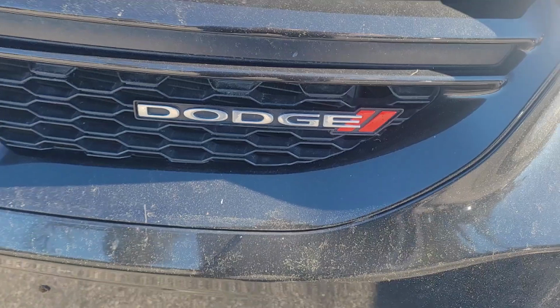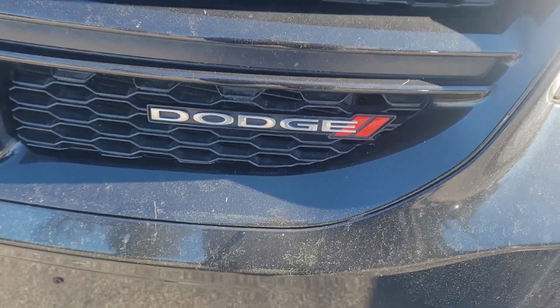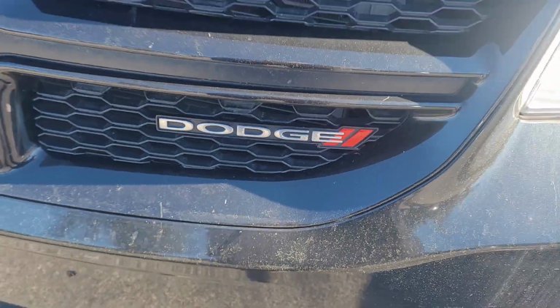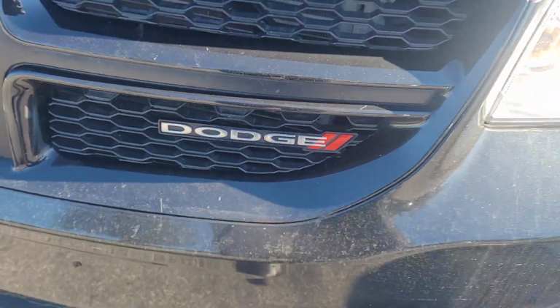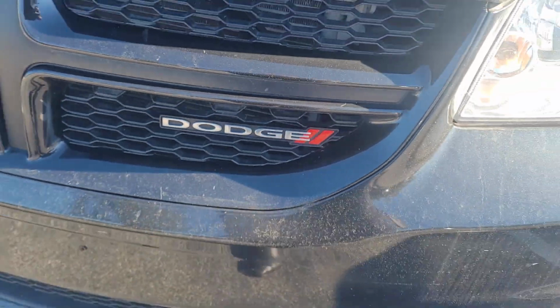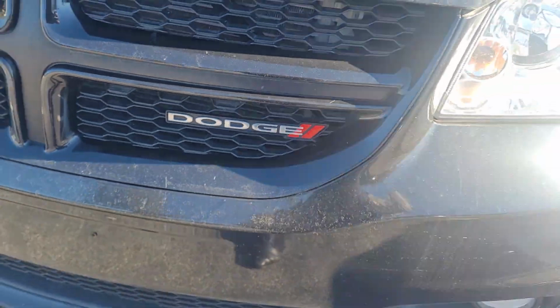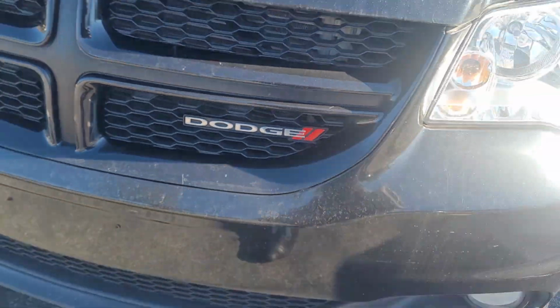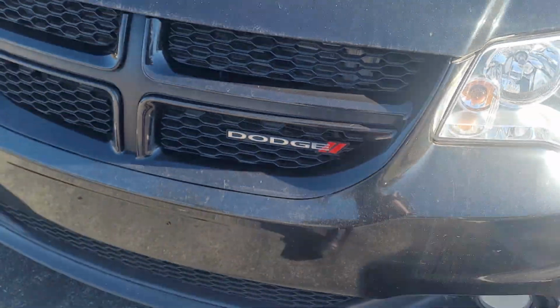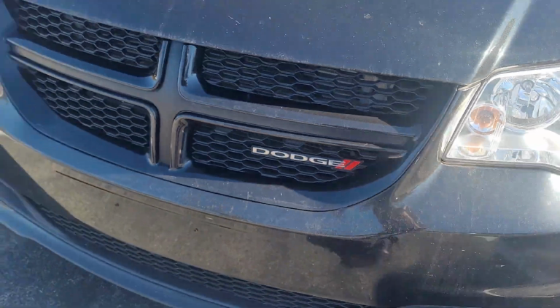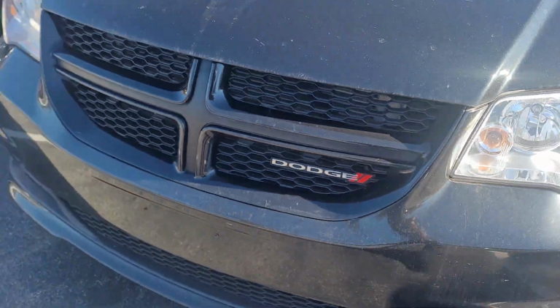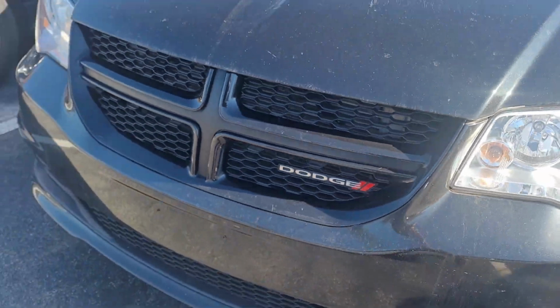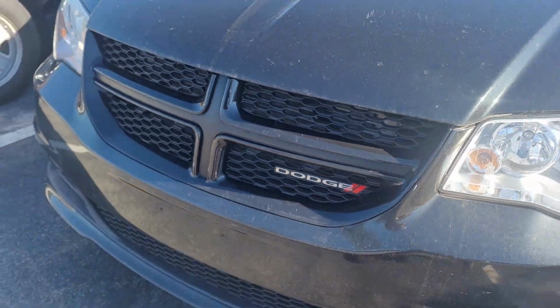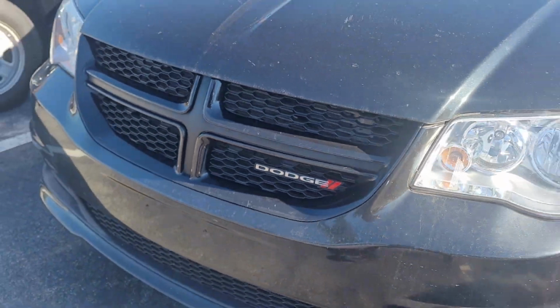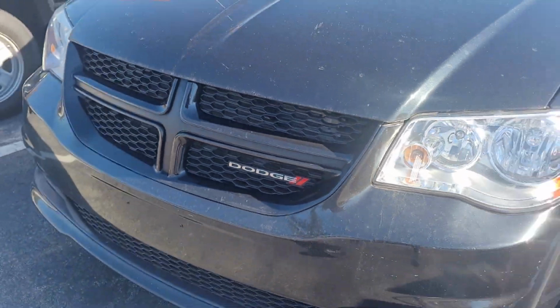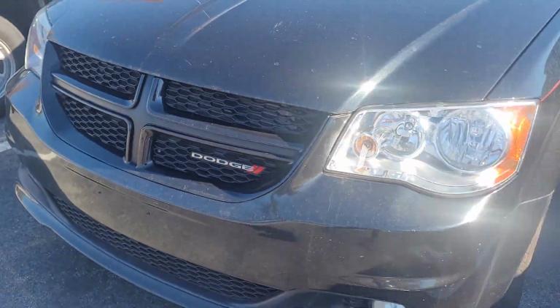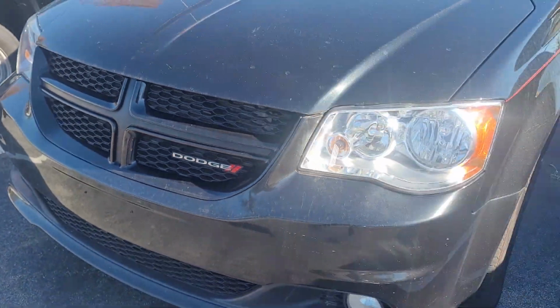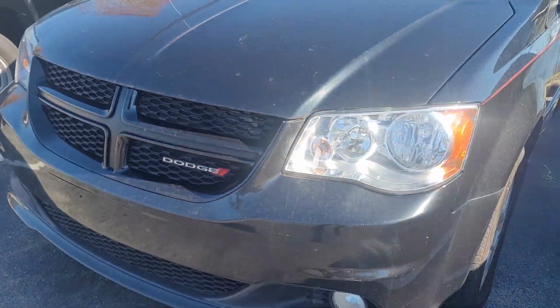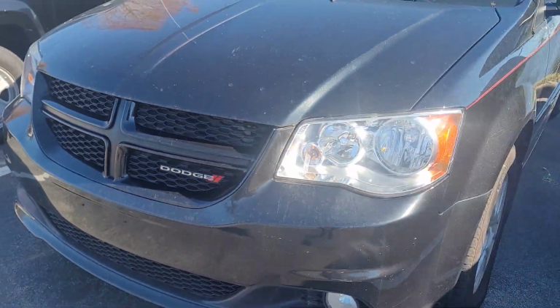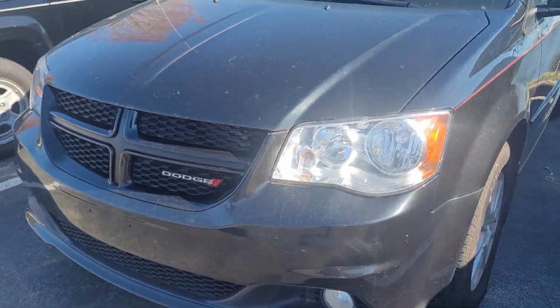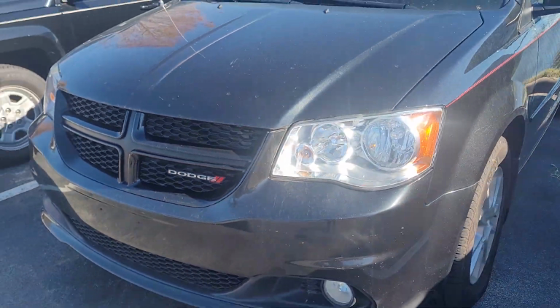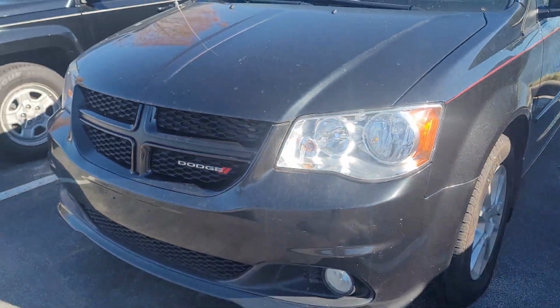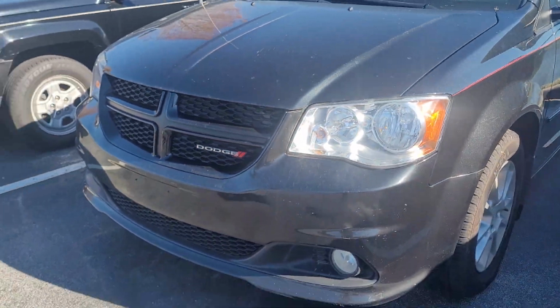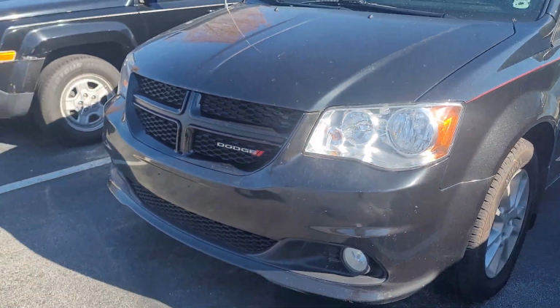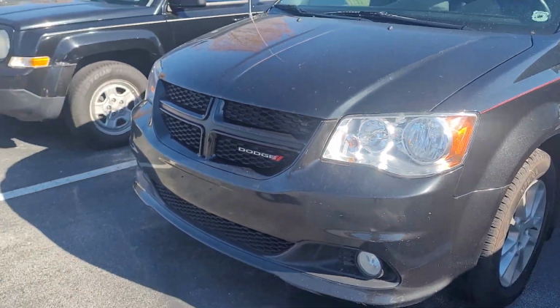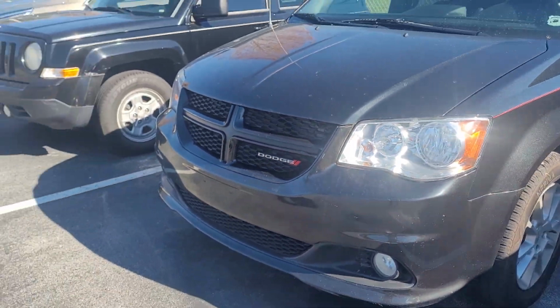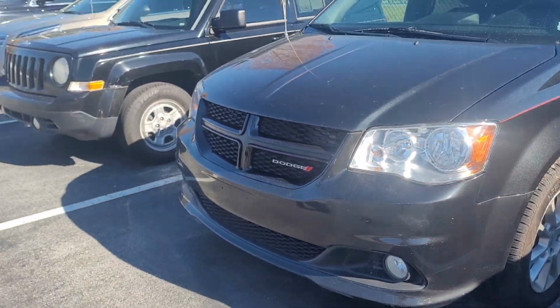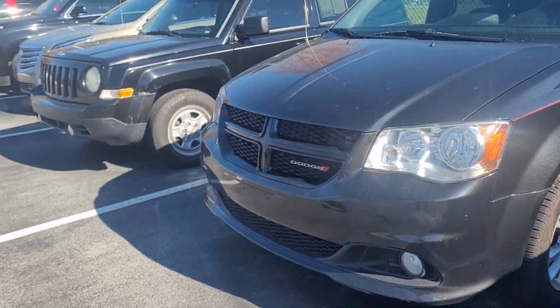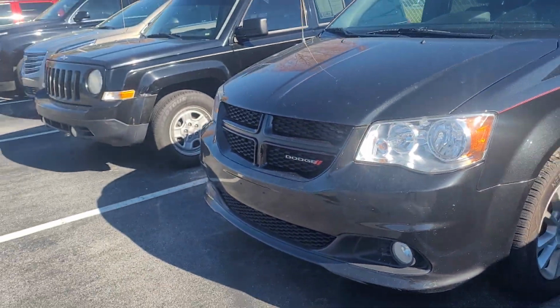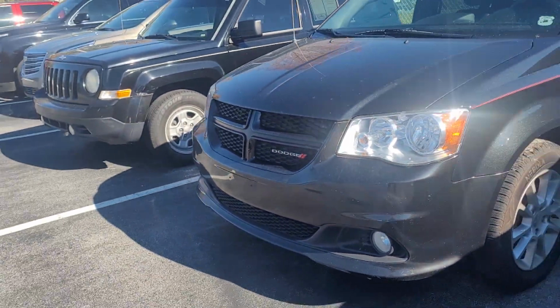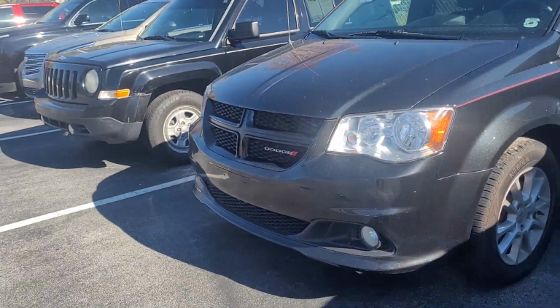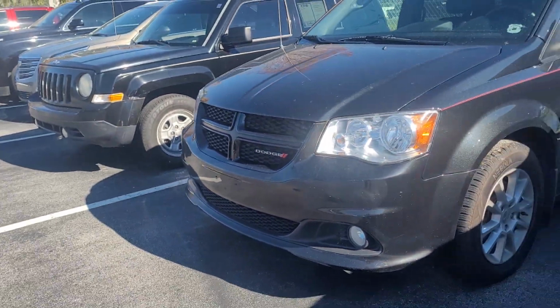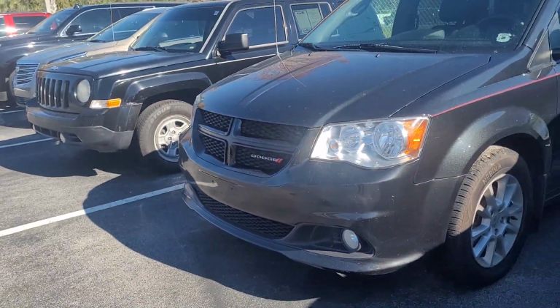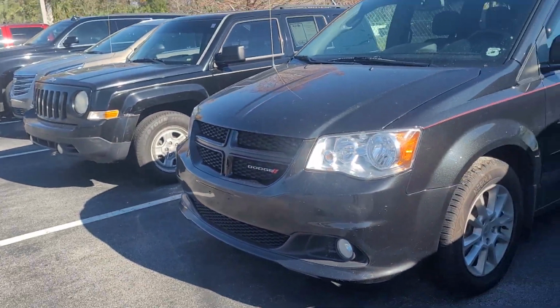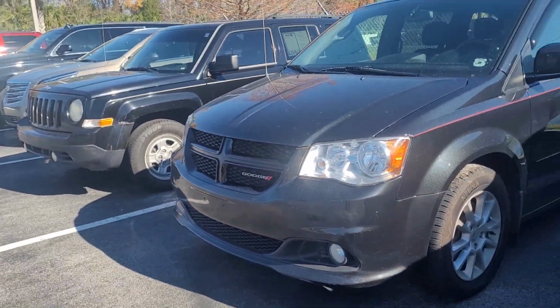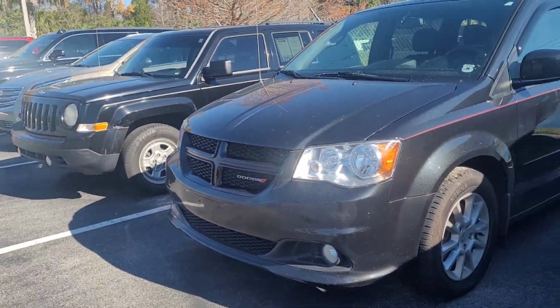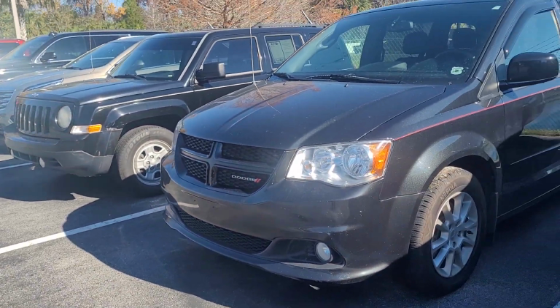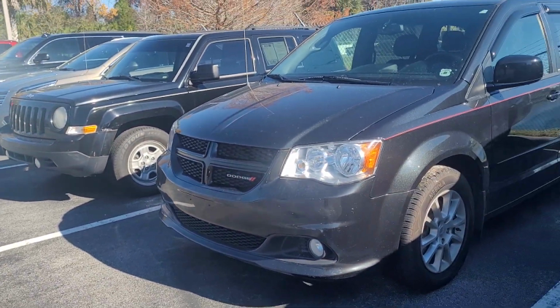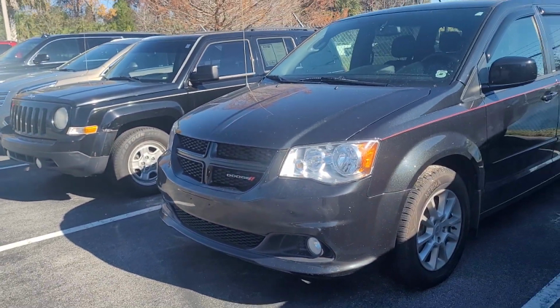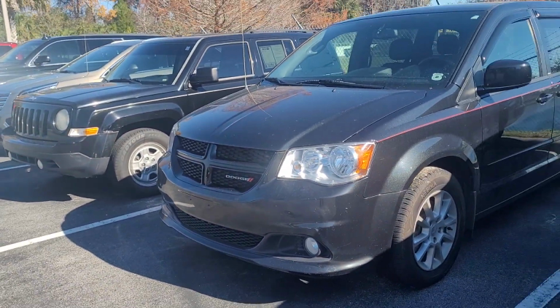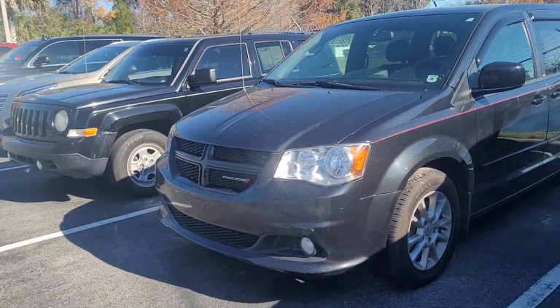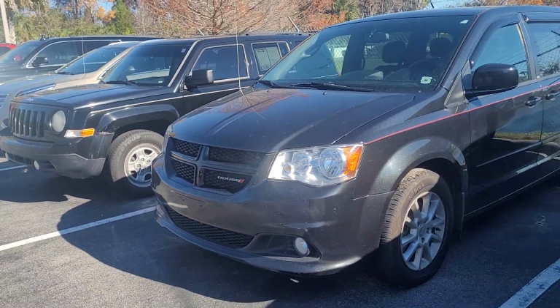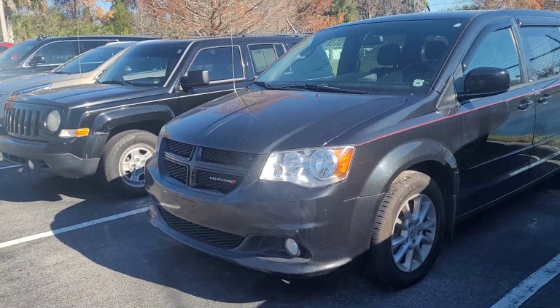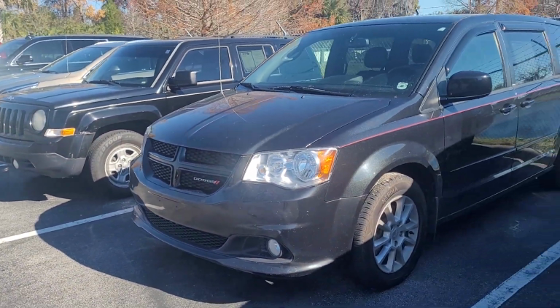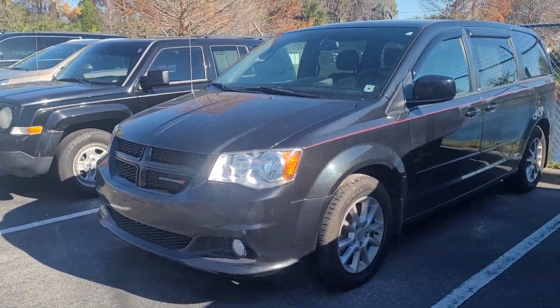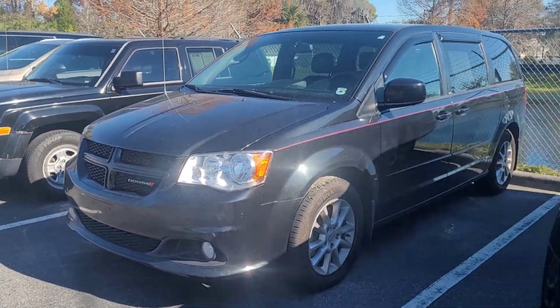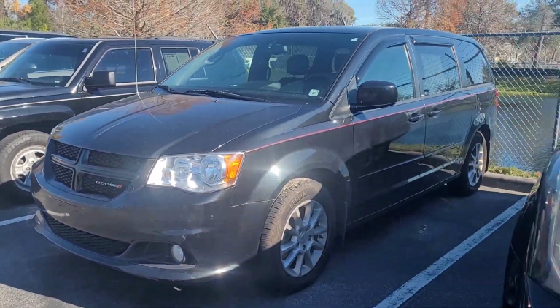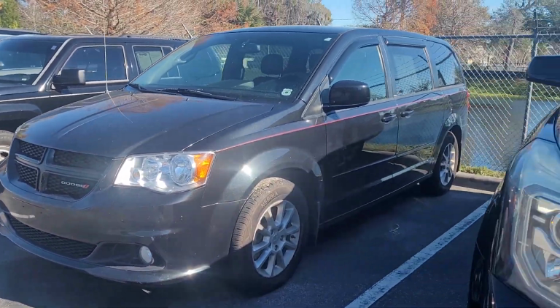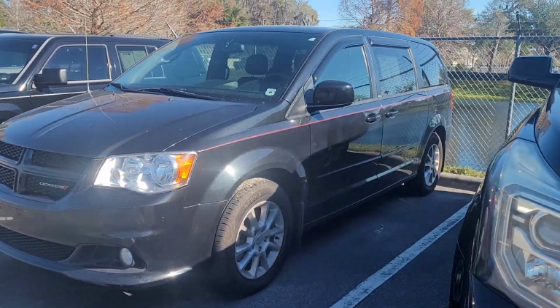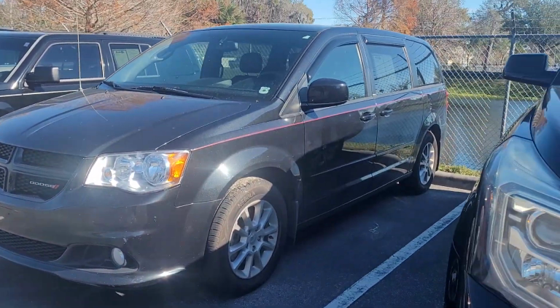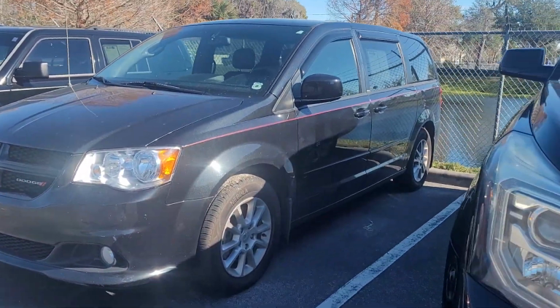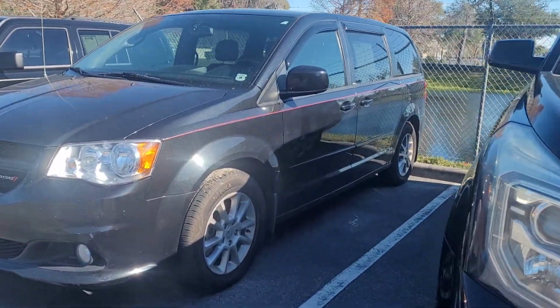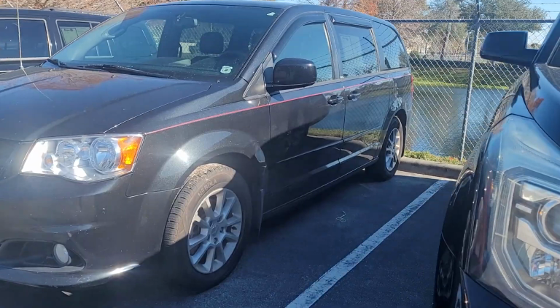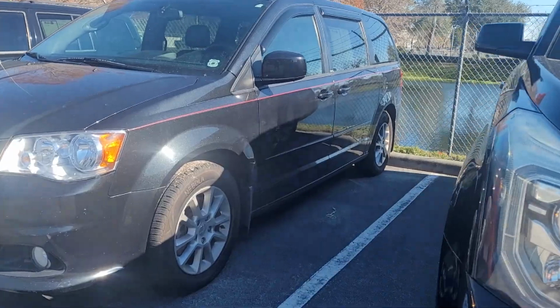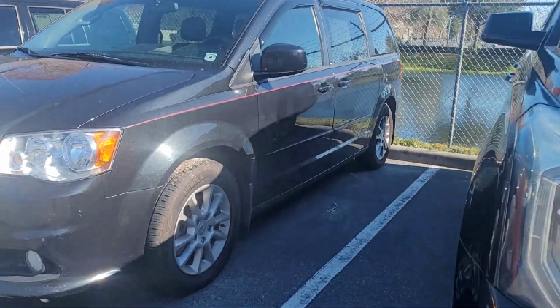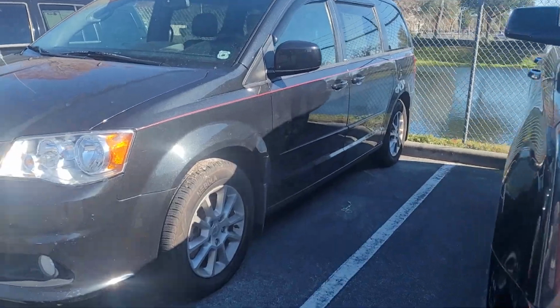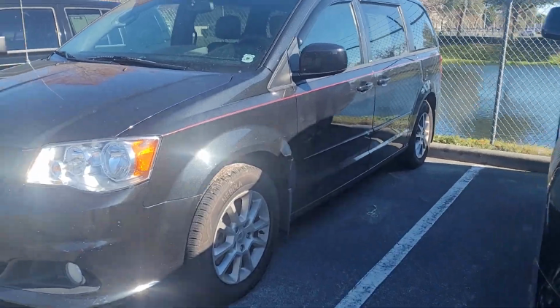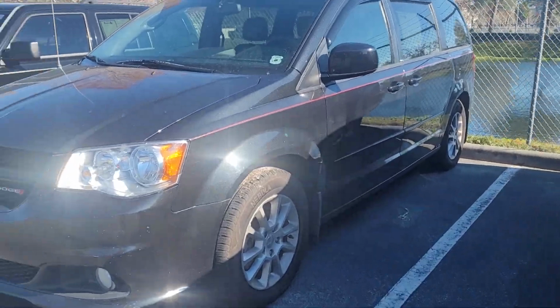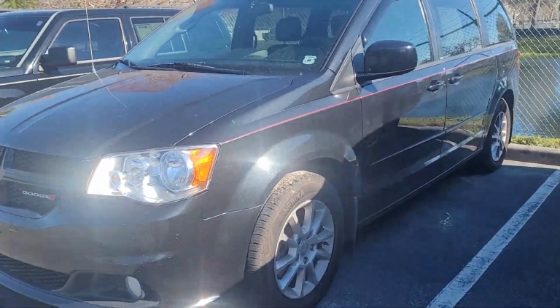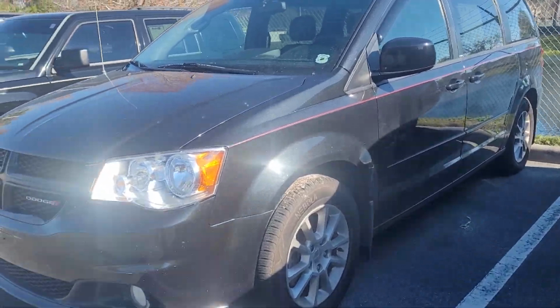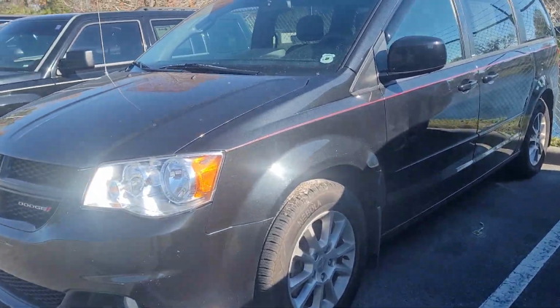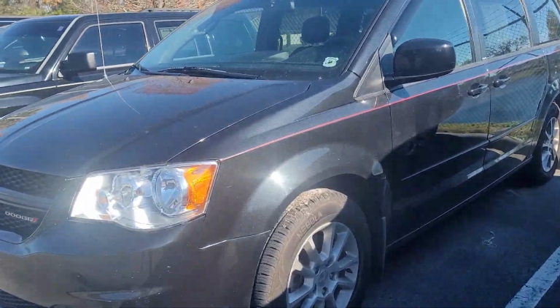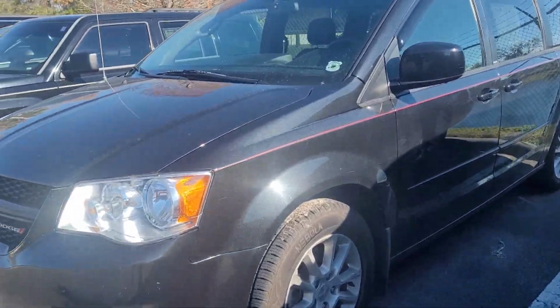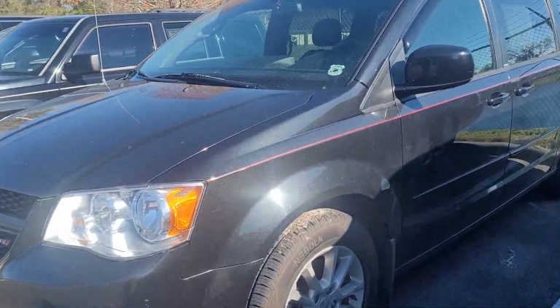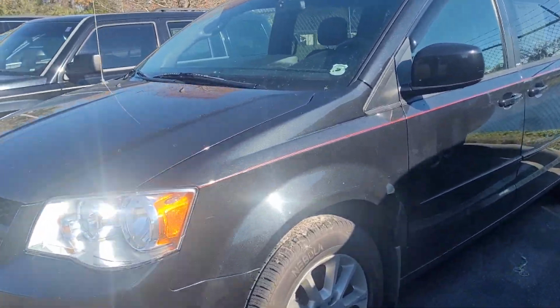This is Joe from Richie Autos in Daytona Beach, Florida. This is a 2013 Dodge Grand Caravan that you inquired upon.